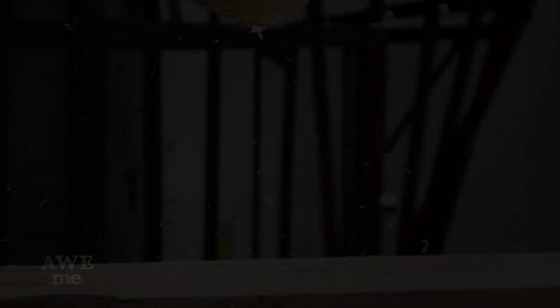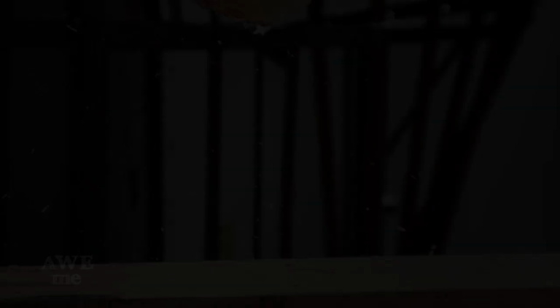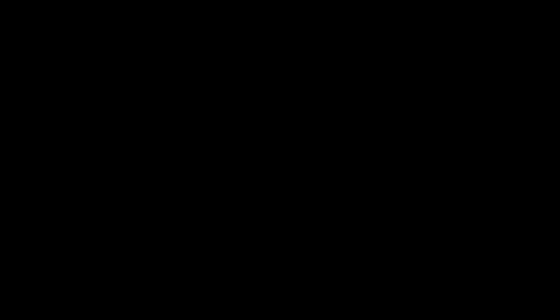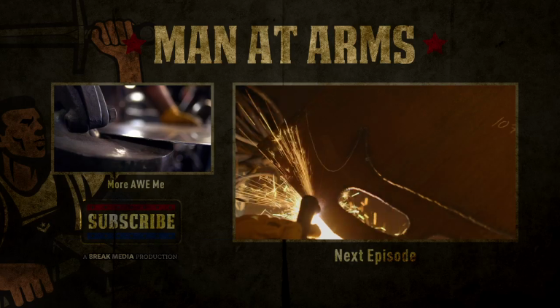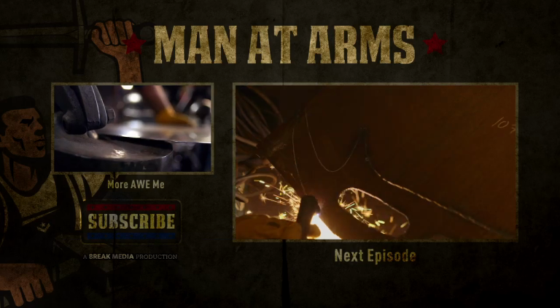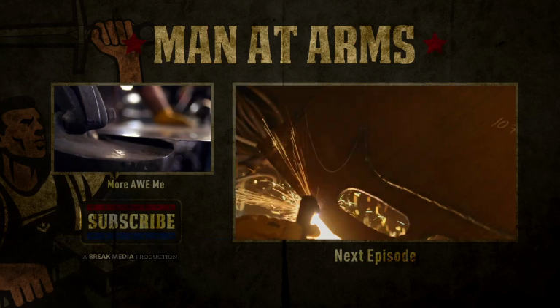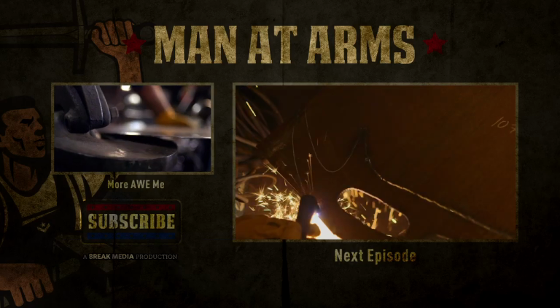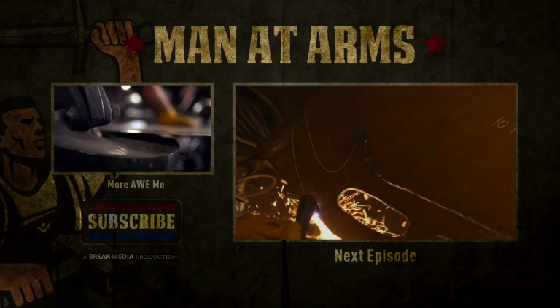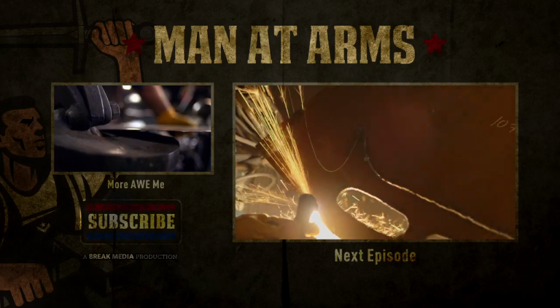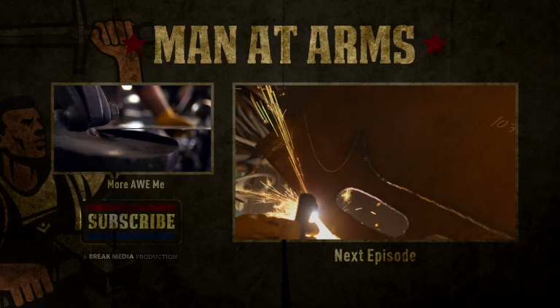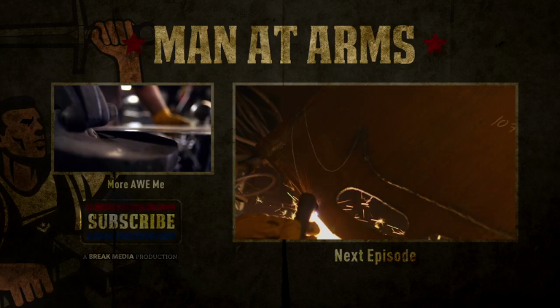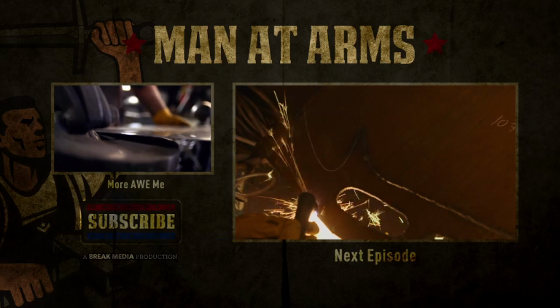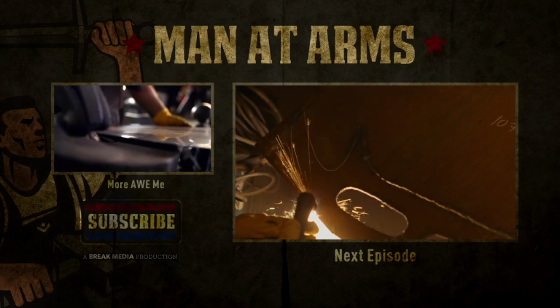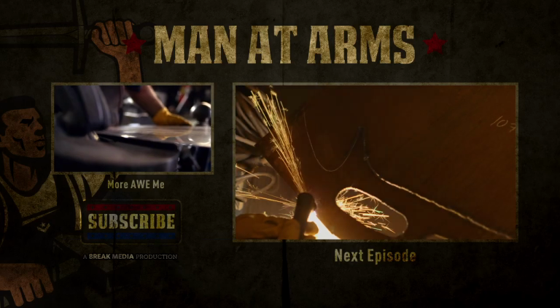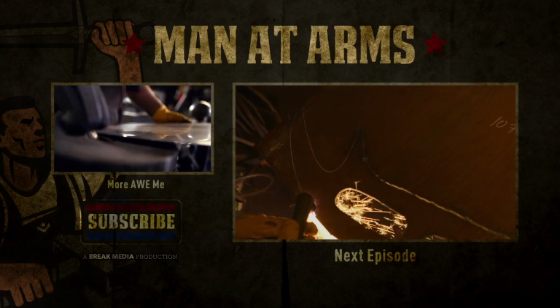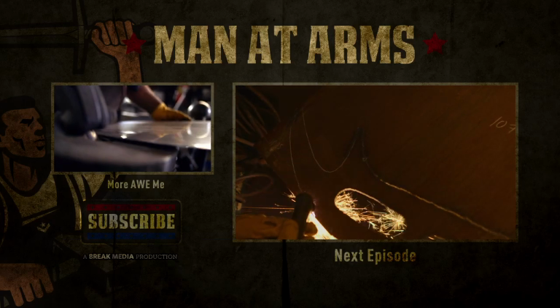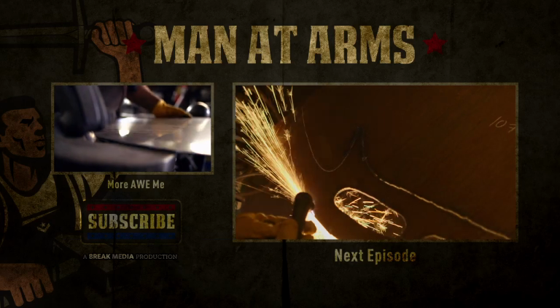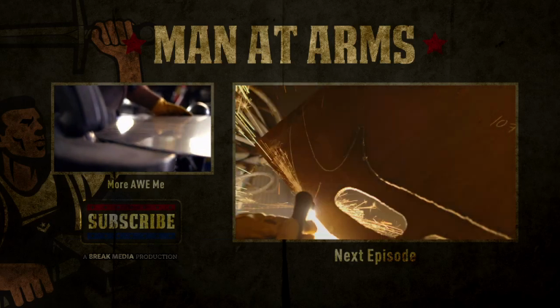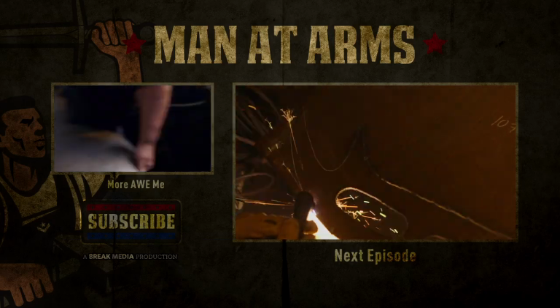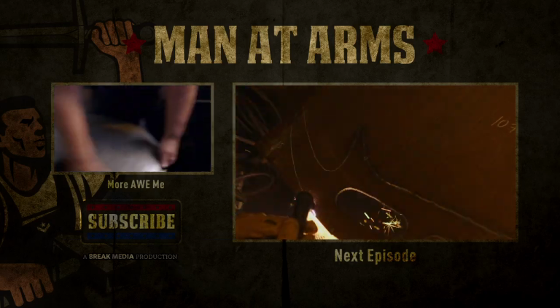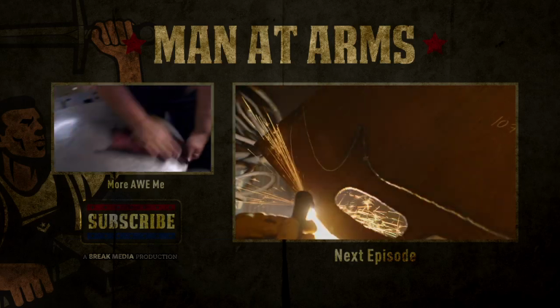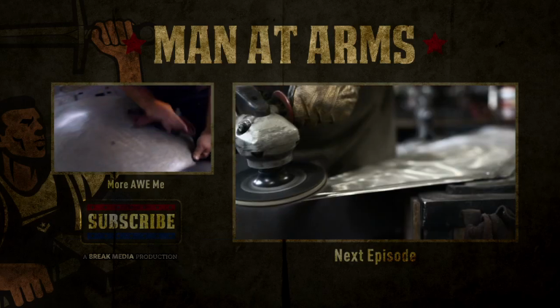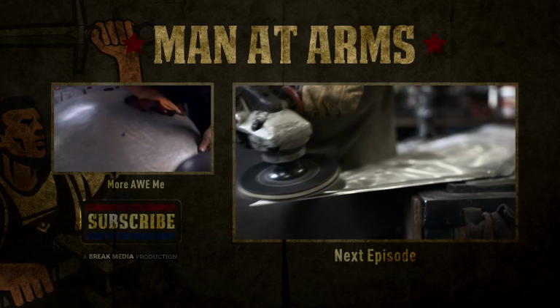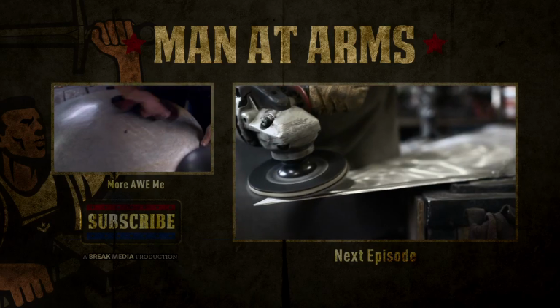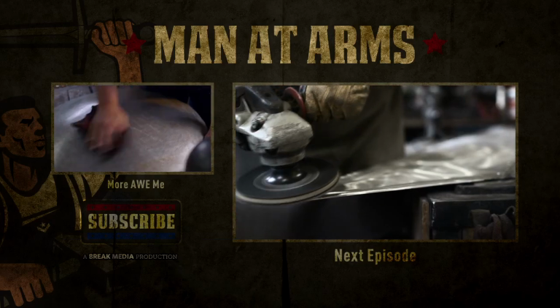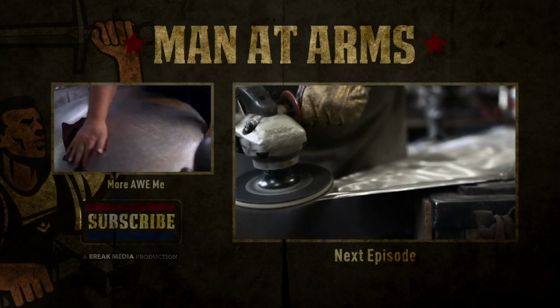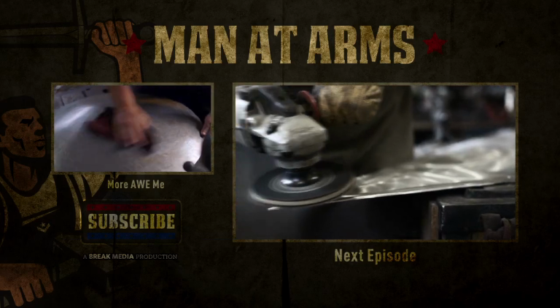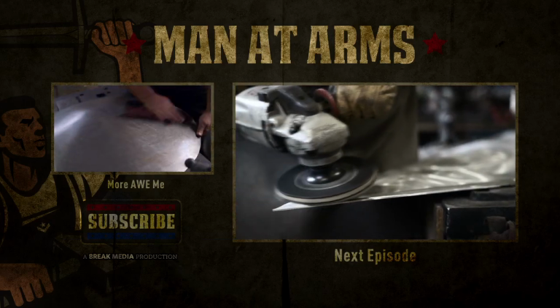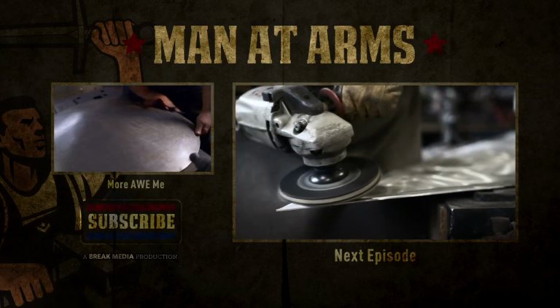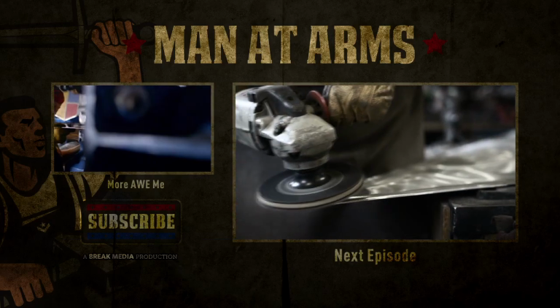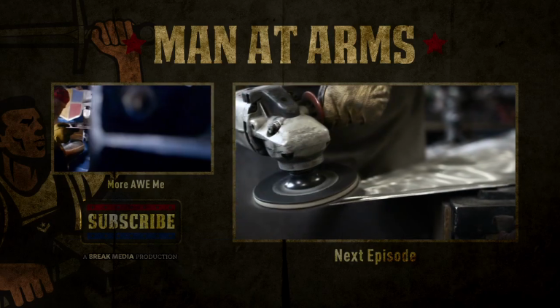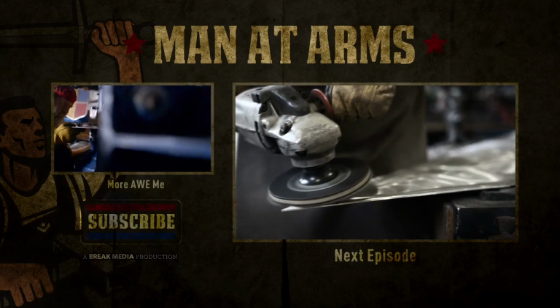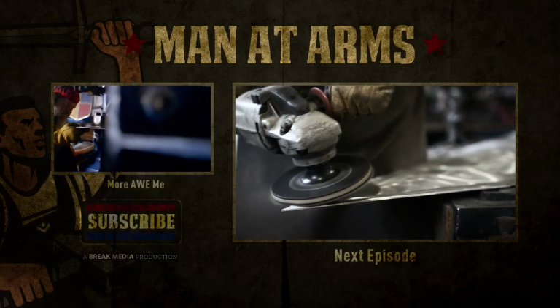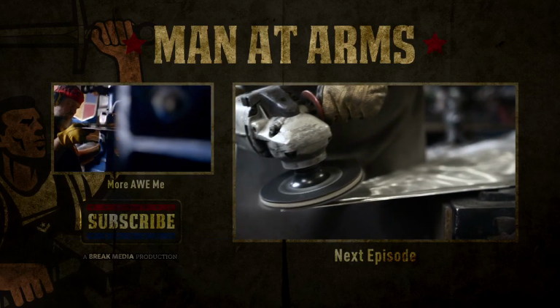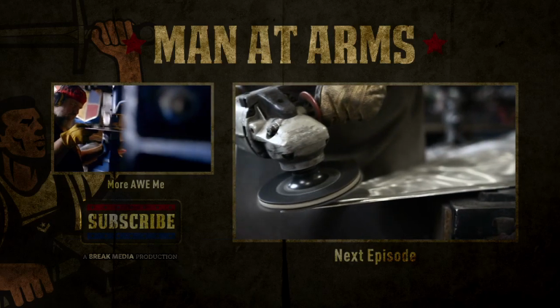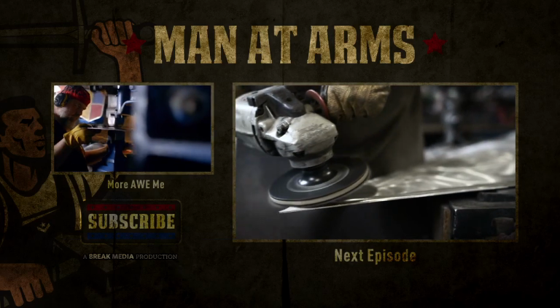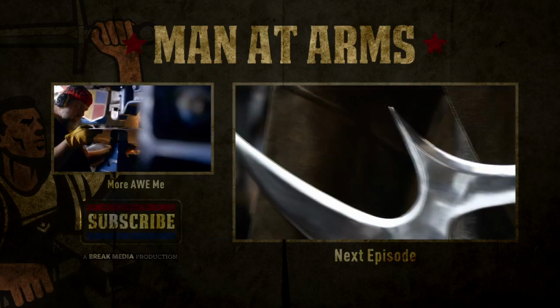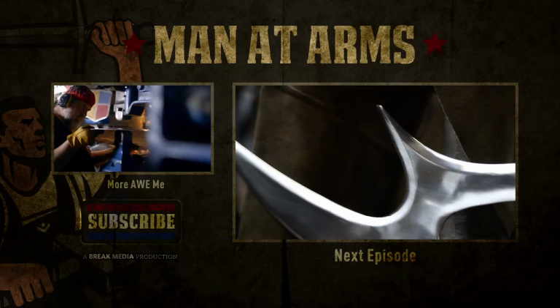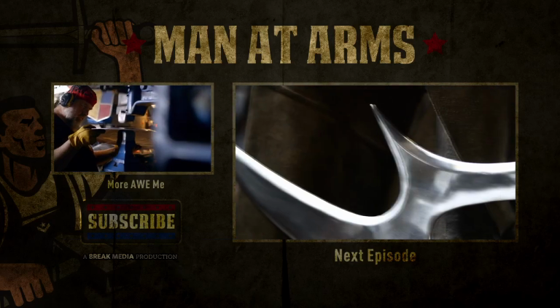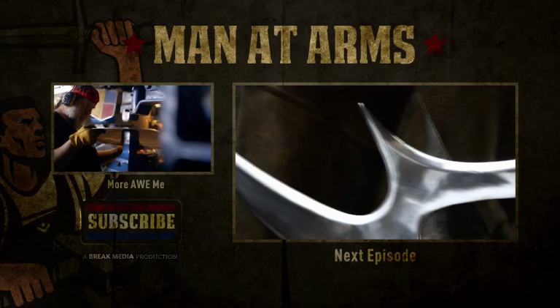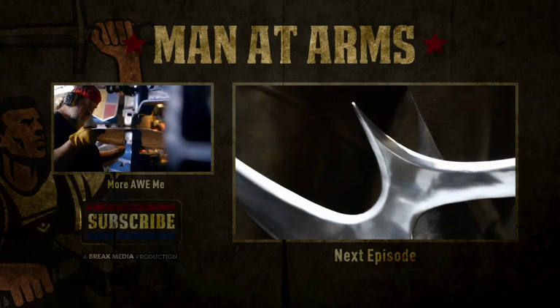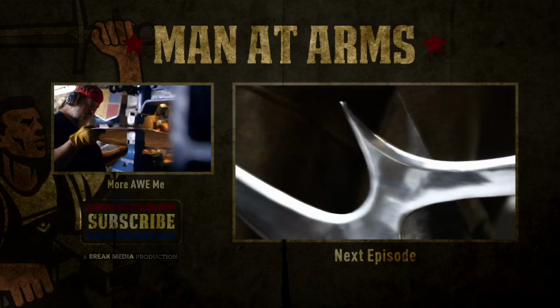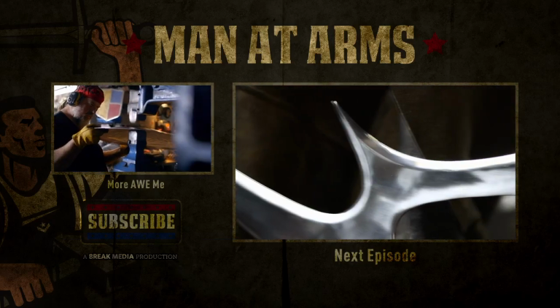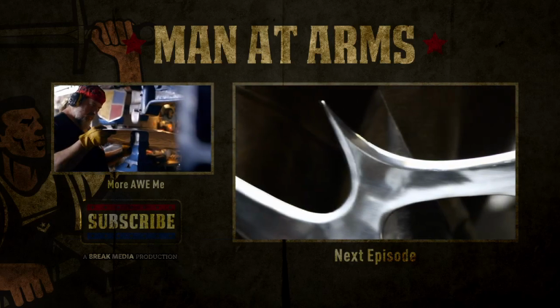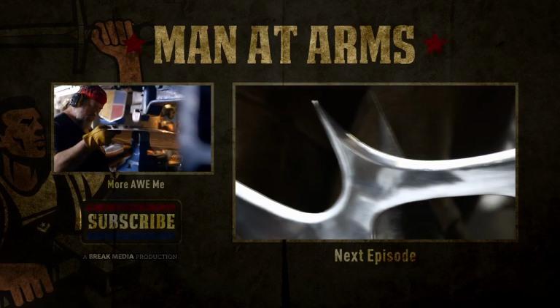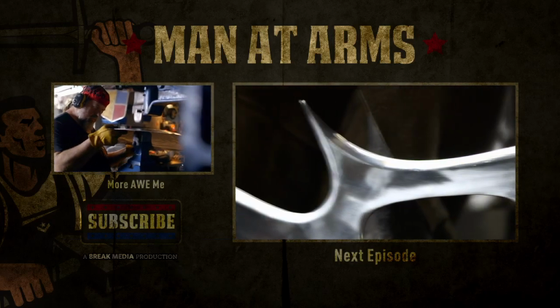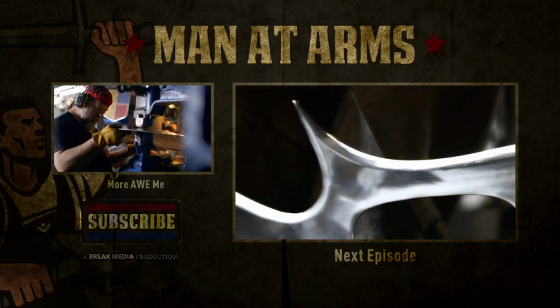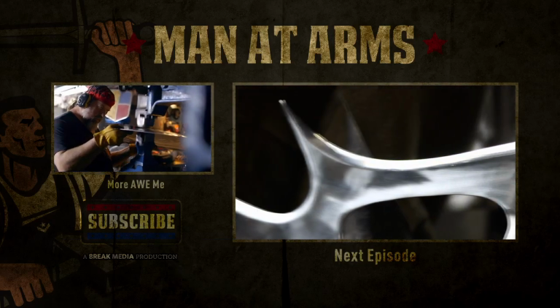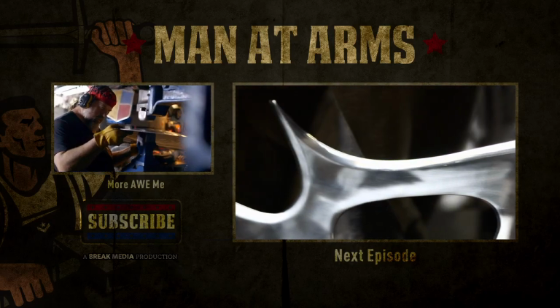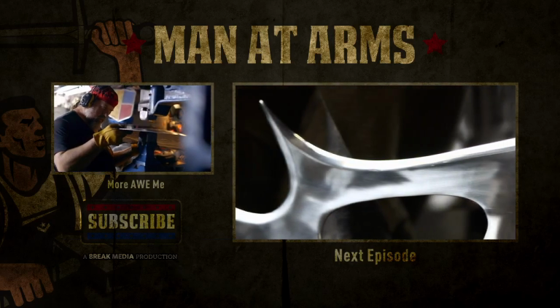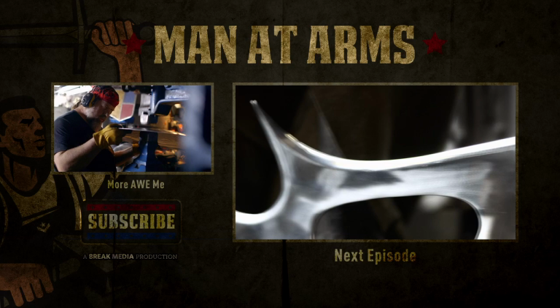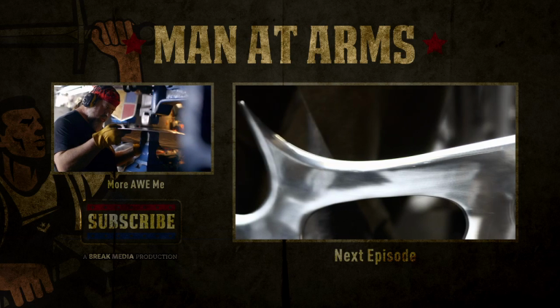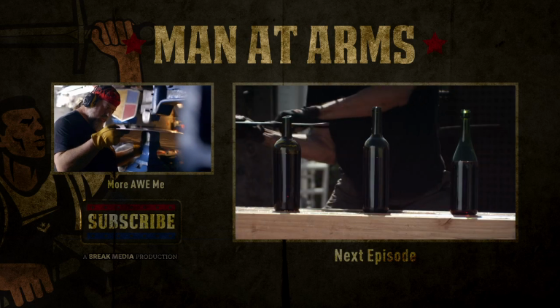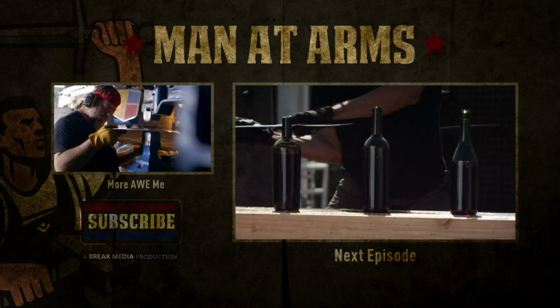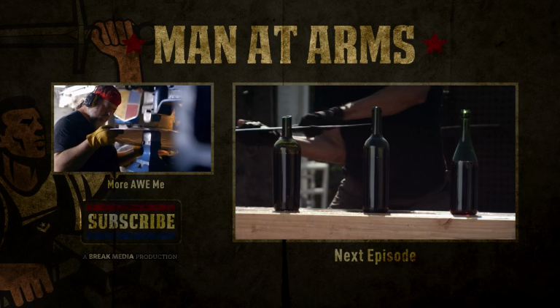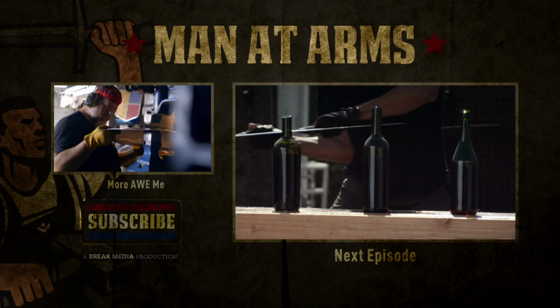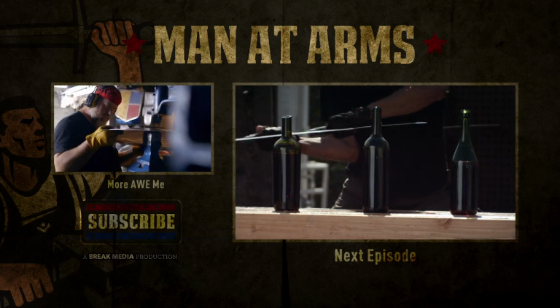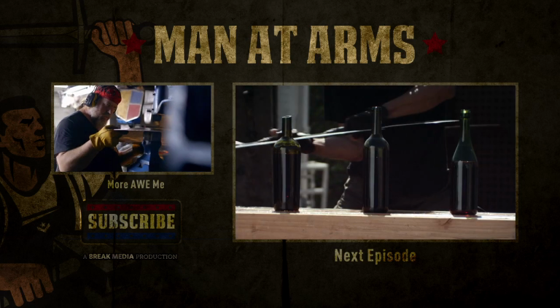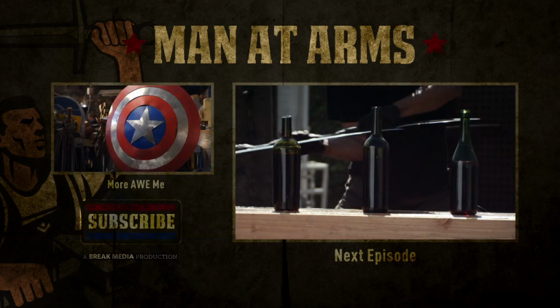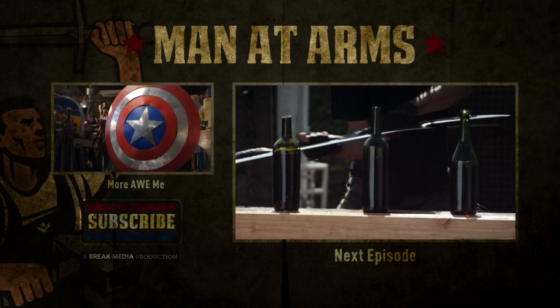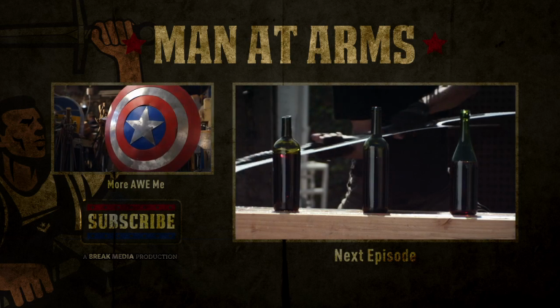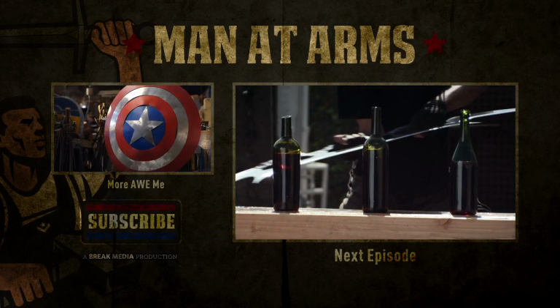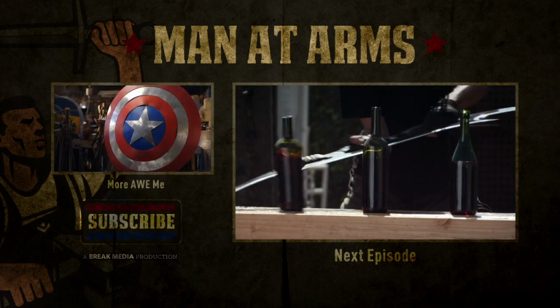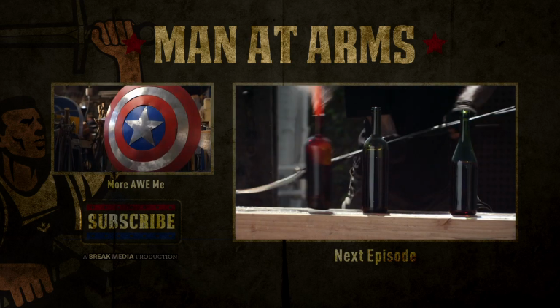Thanks for watching Man at Arms. Be sure to subscribe, and tell me in the comments what weapon you'd like to see next.